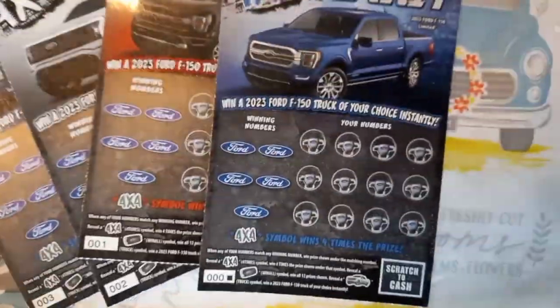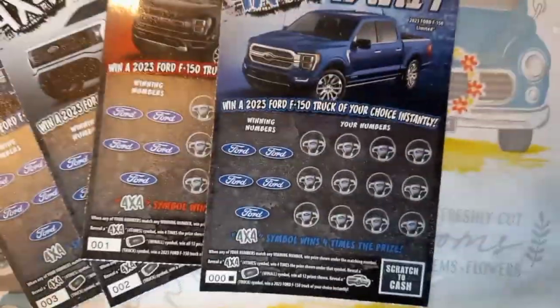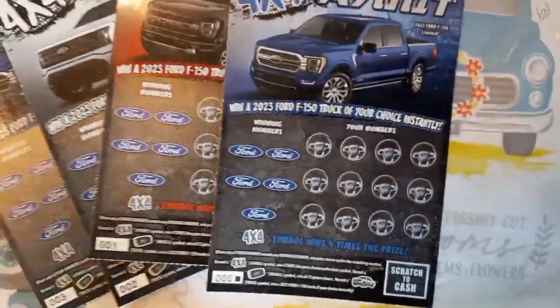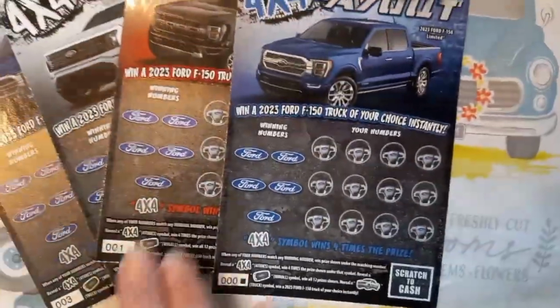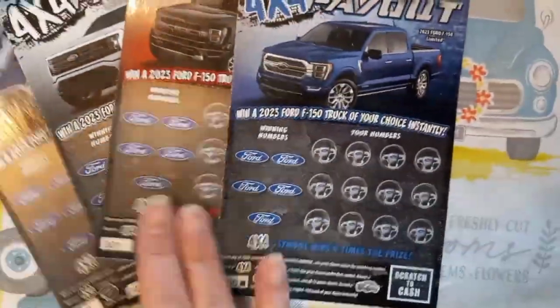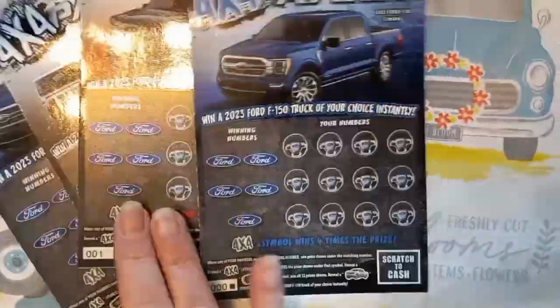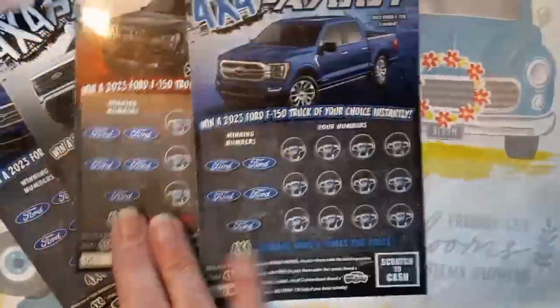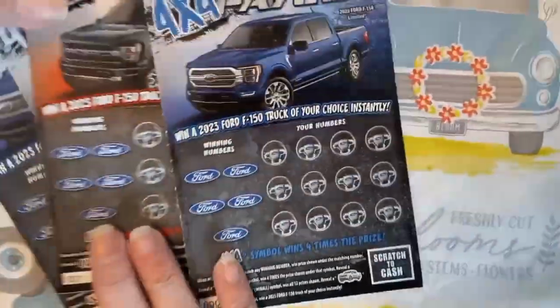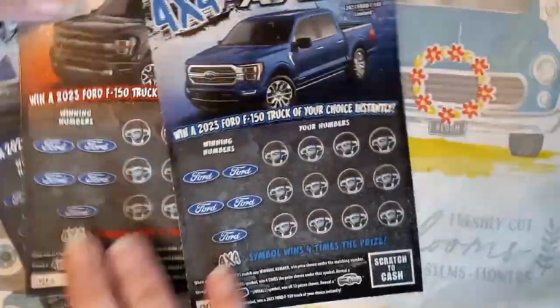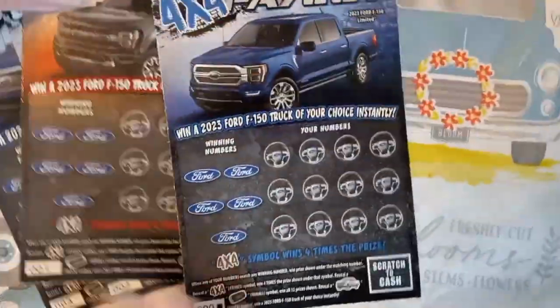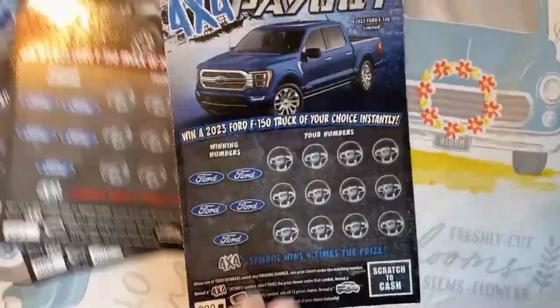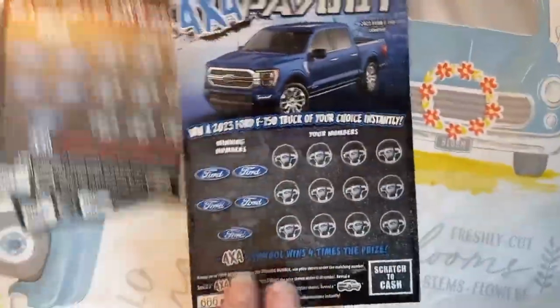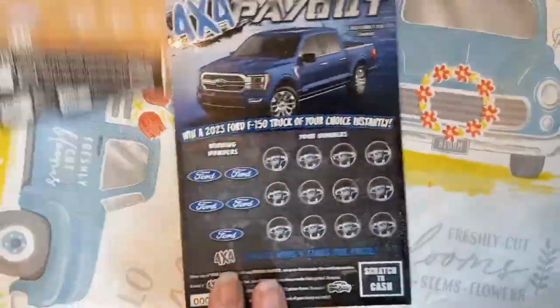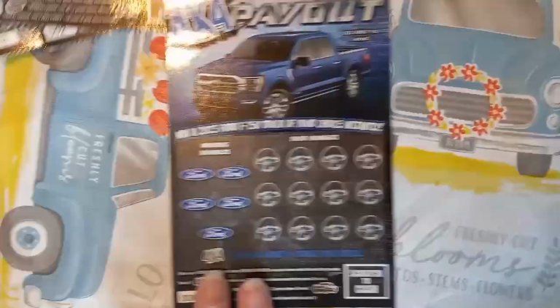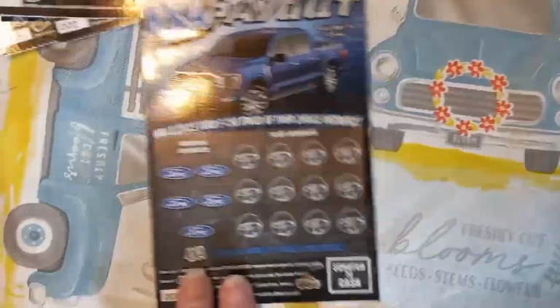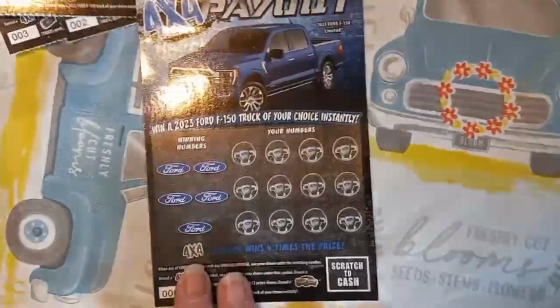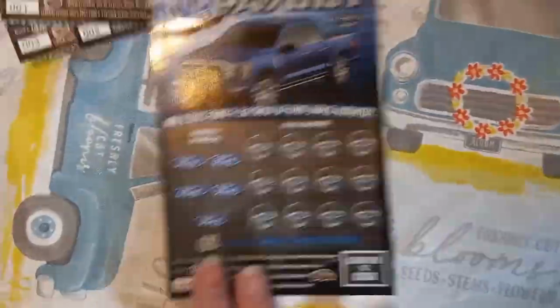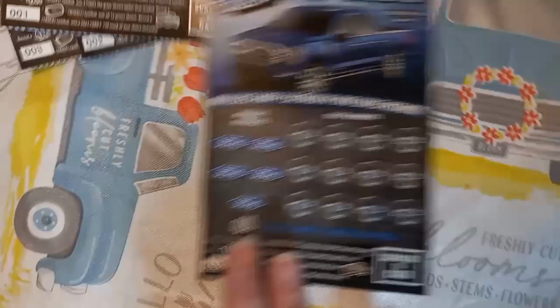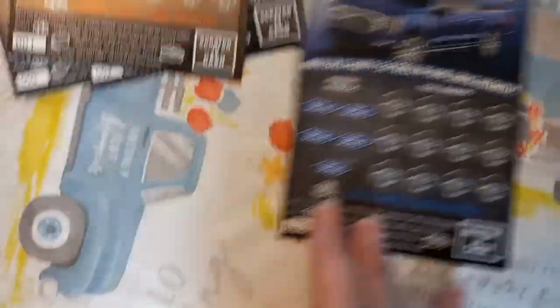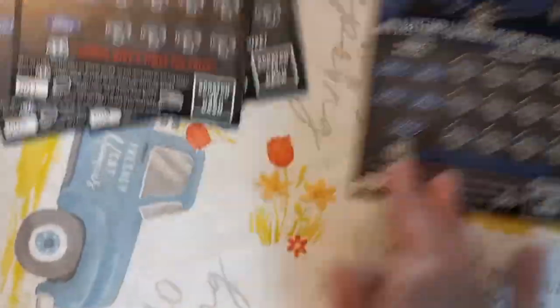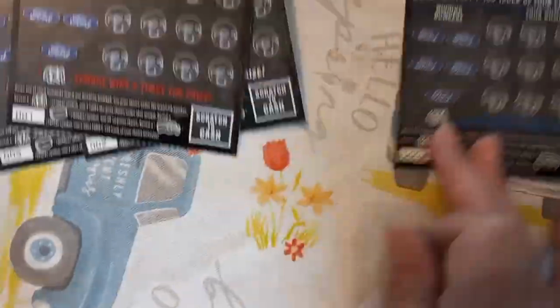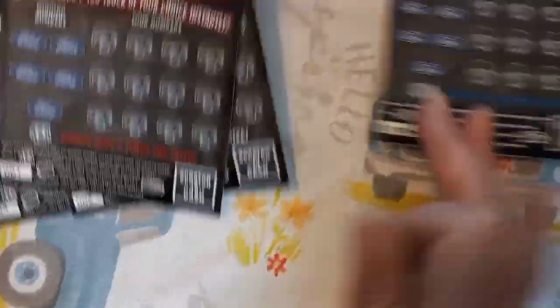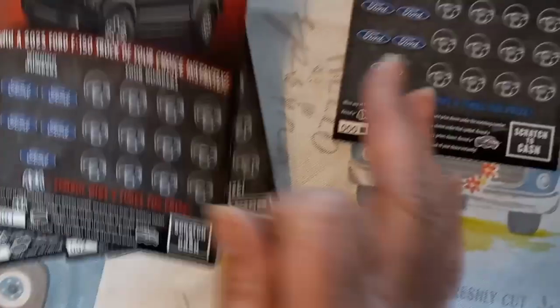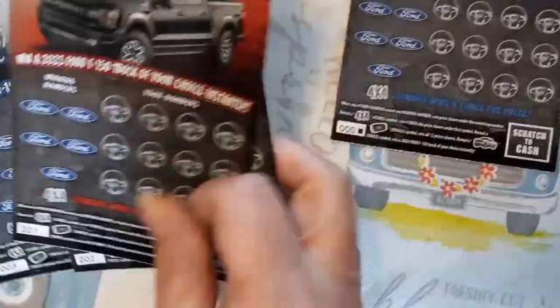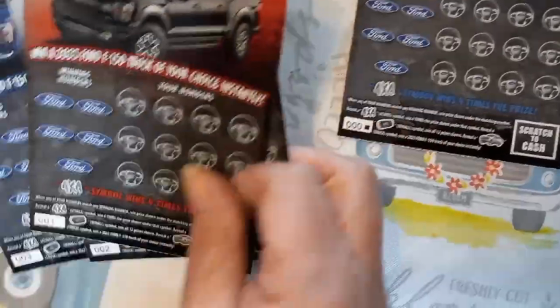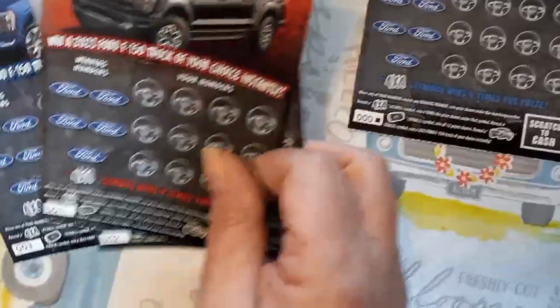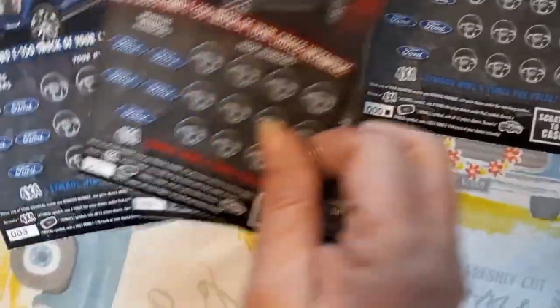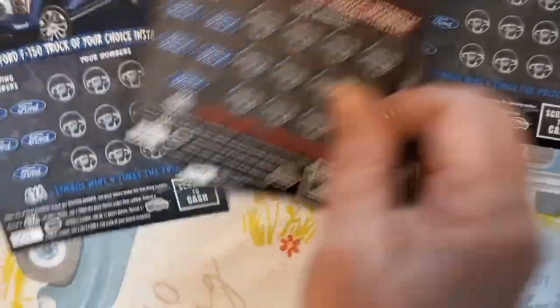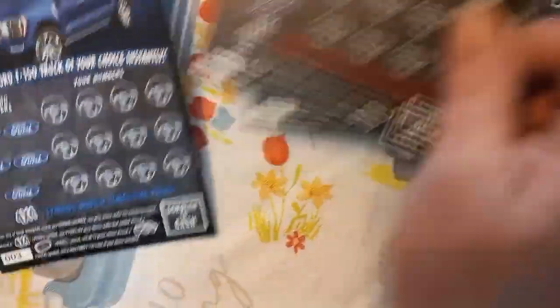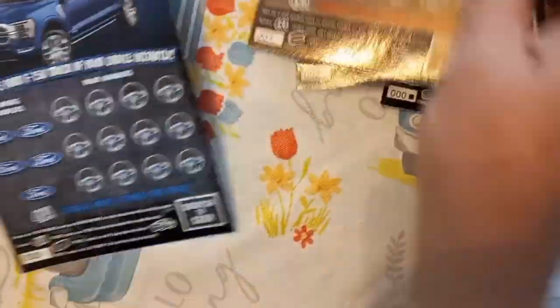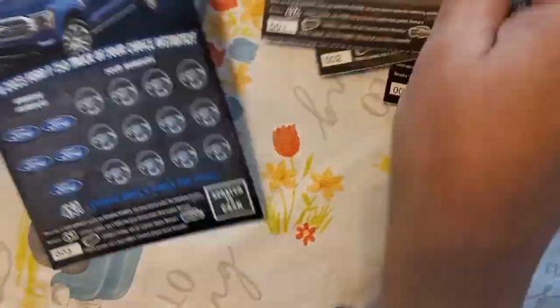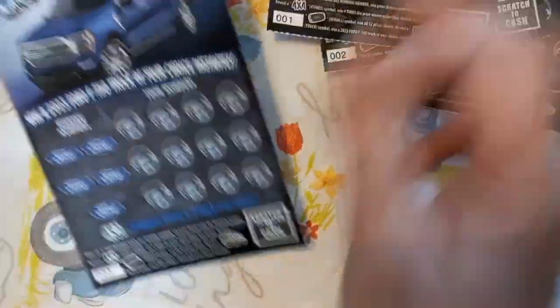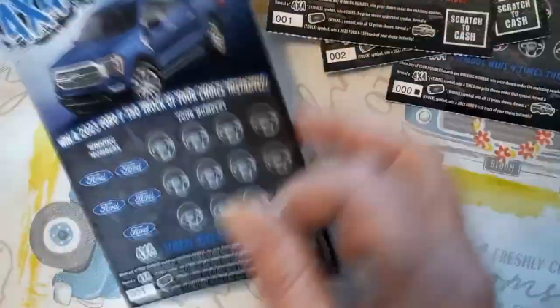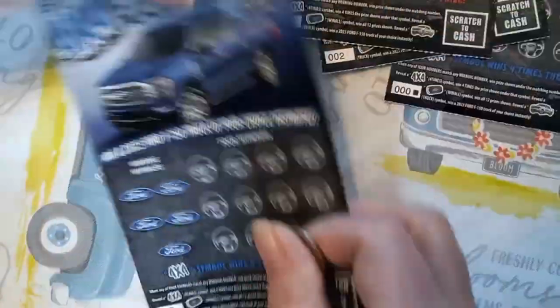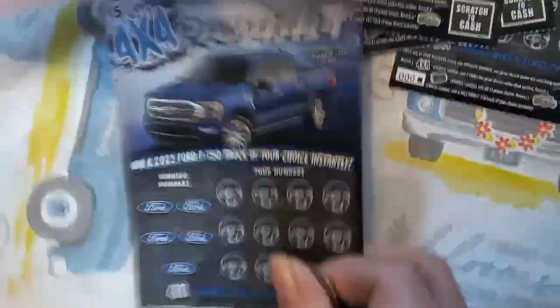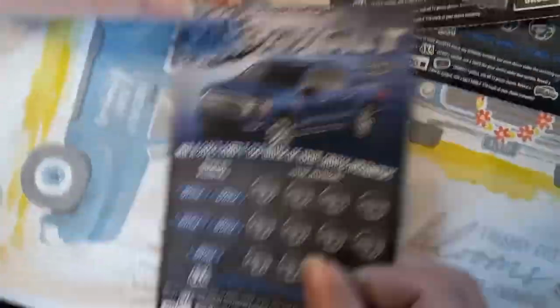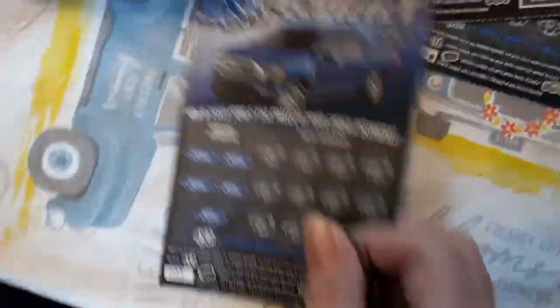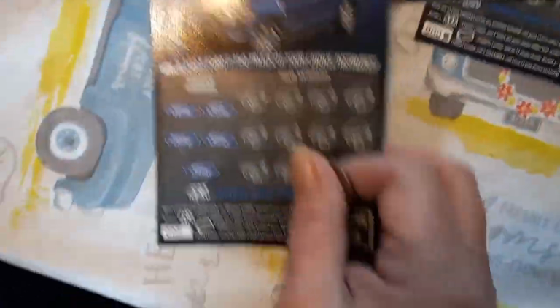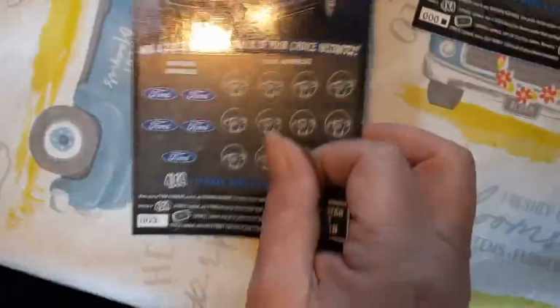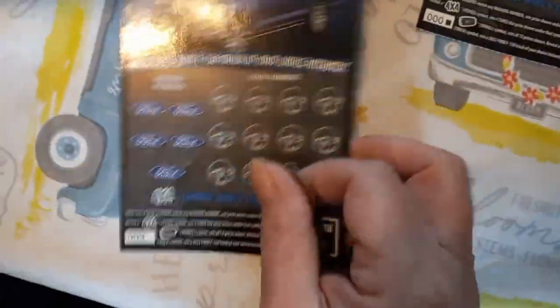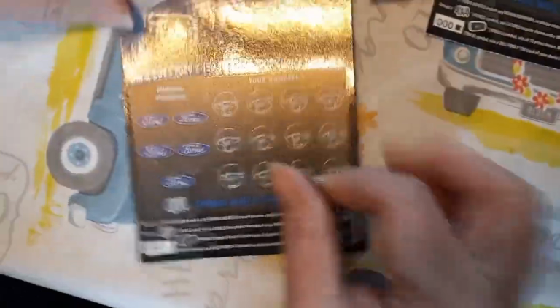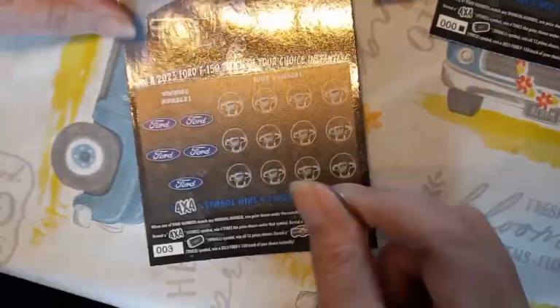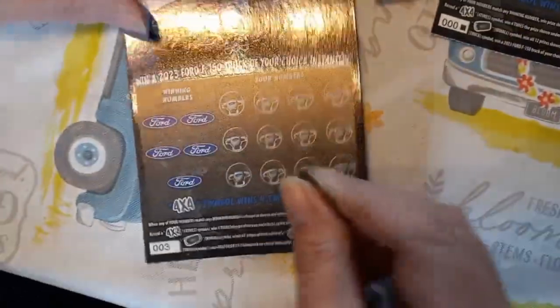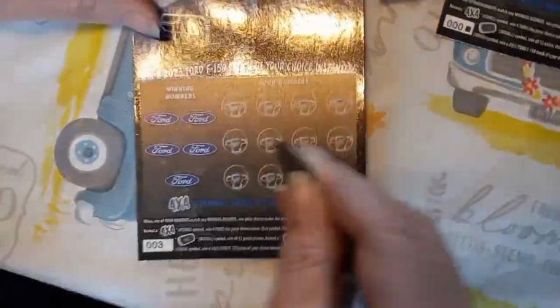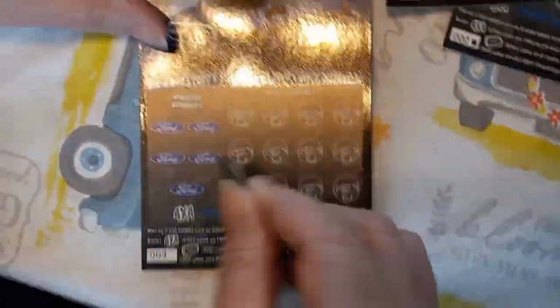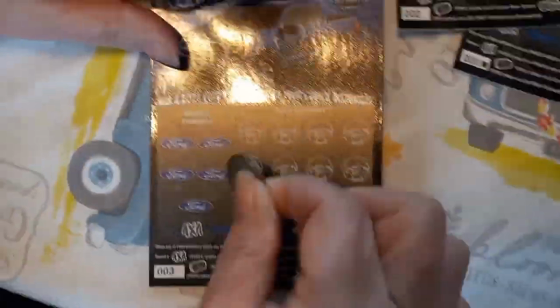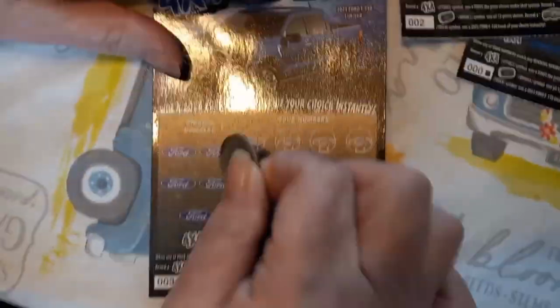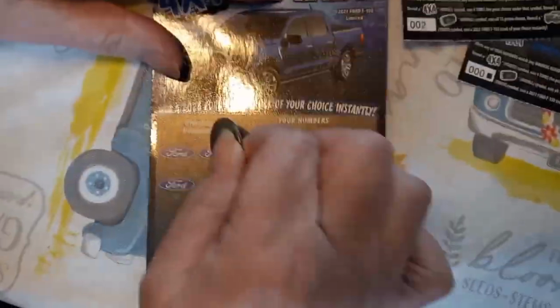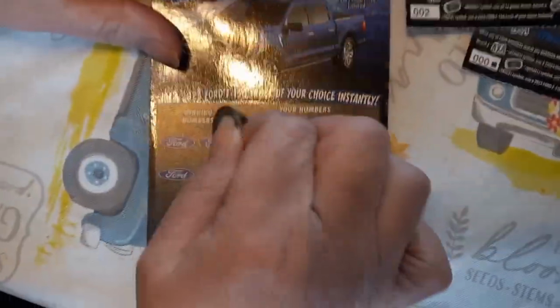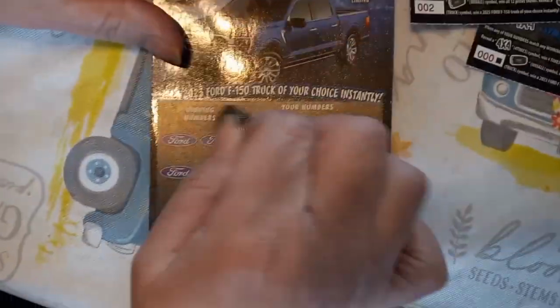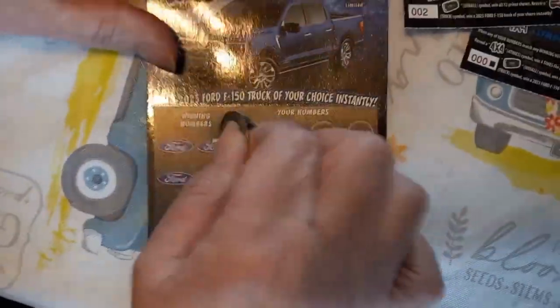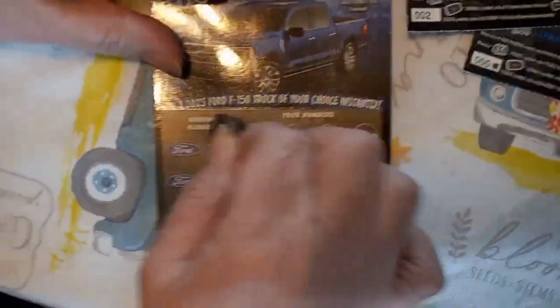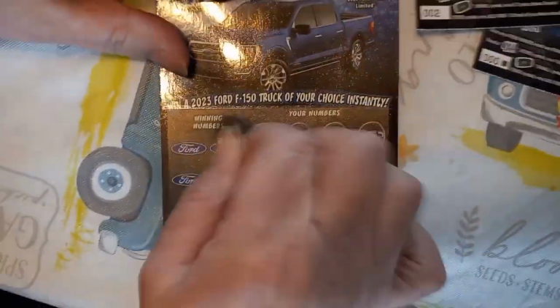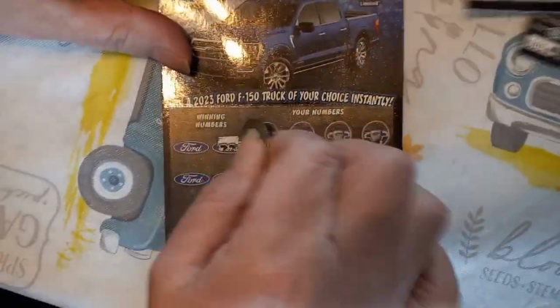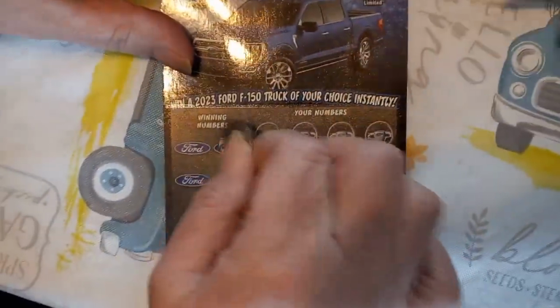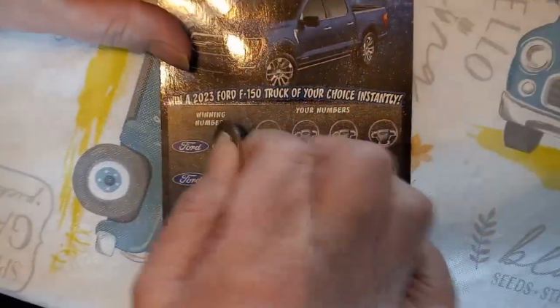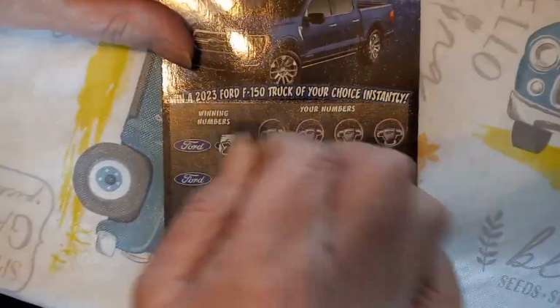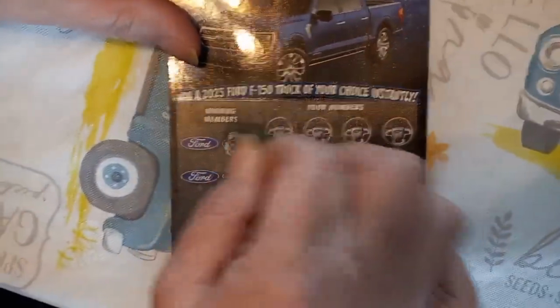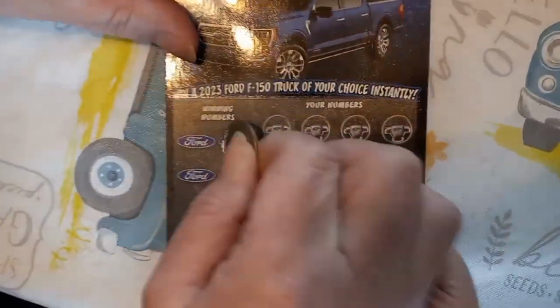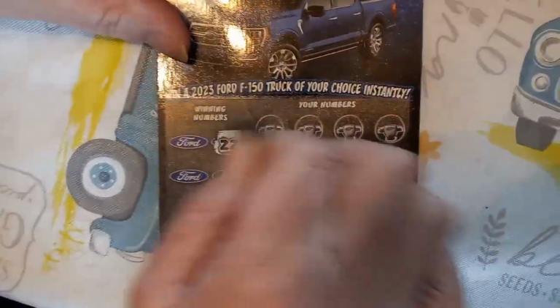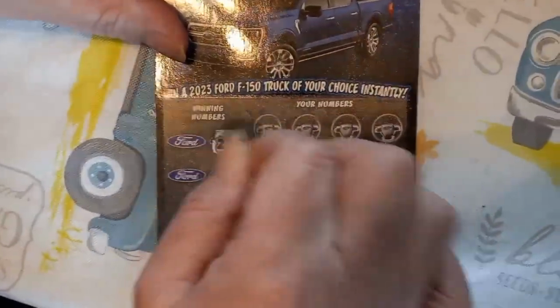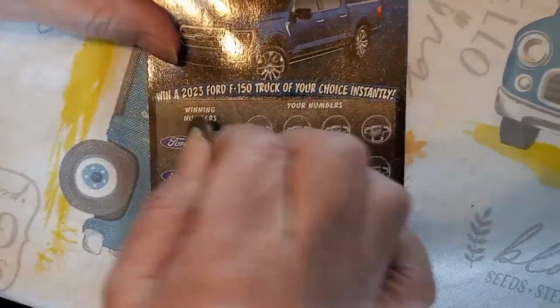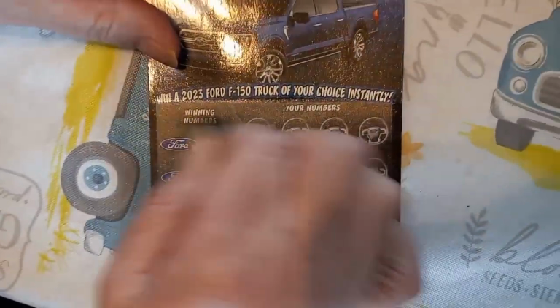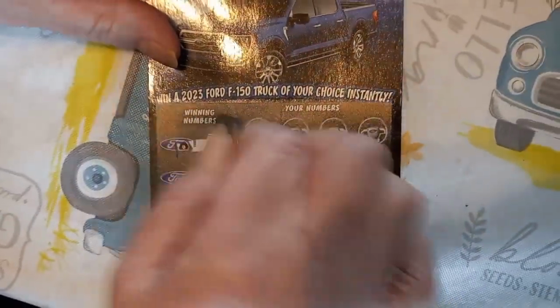All right there, Mrs. Lincoln, good luck. Hopefully you win a truck. Oh, you're starting off with the last tickets first.